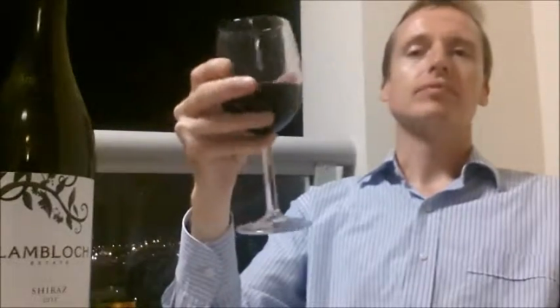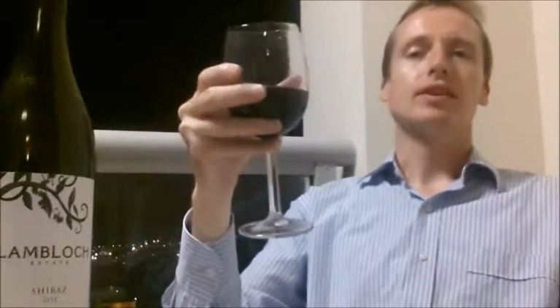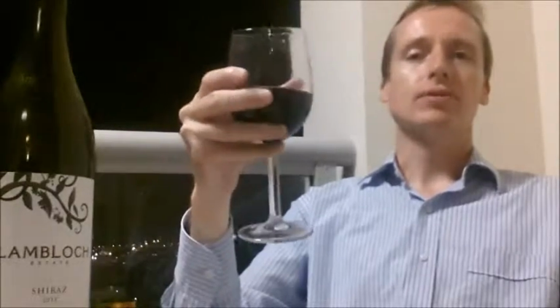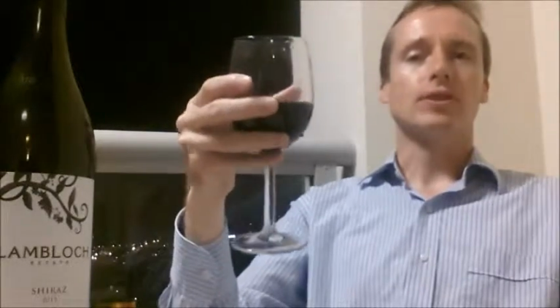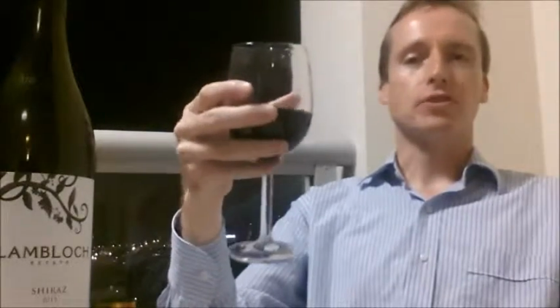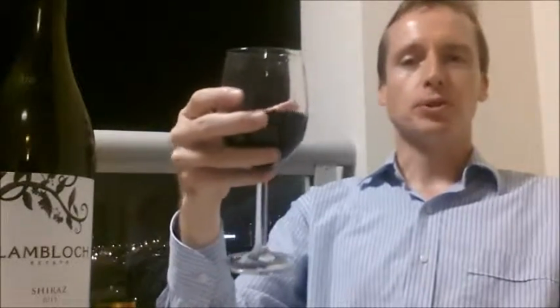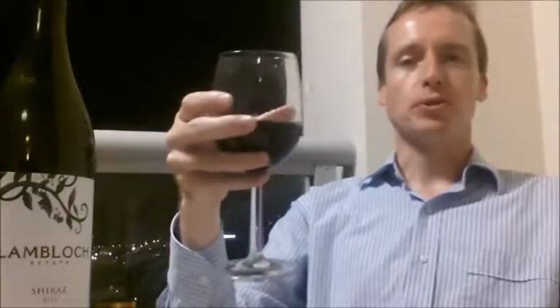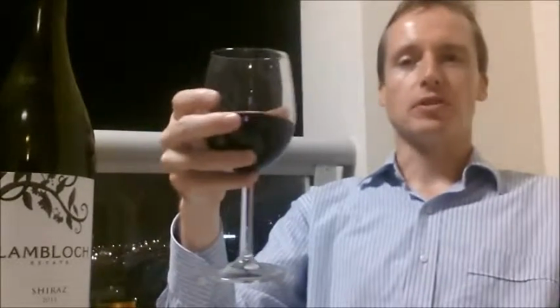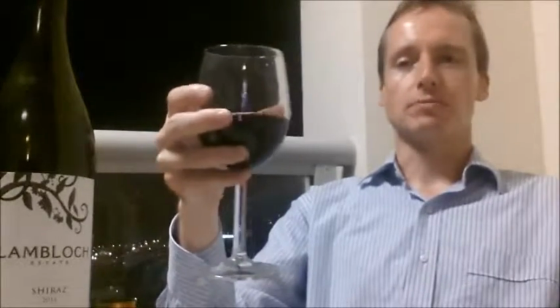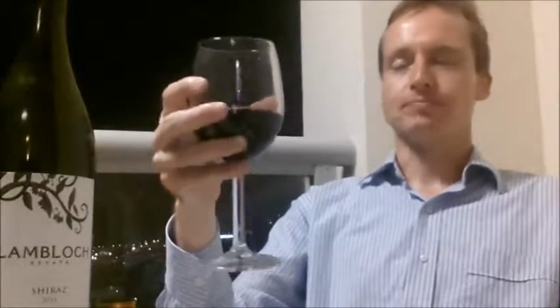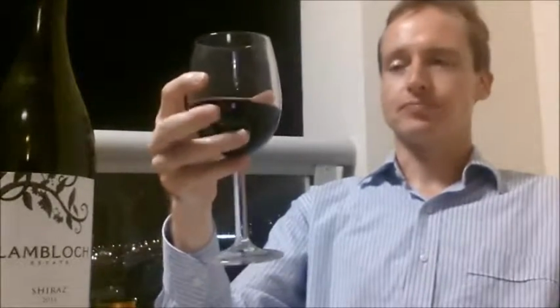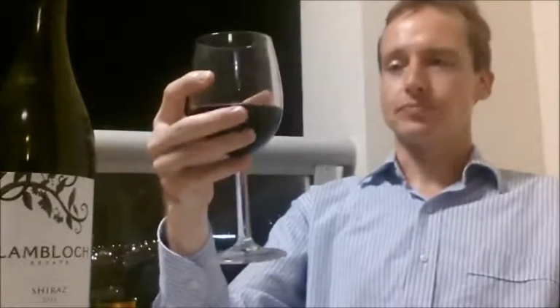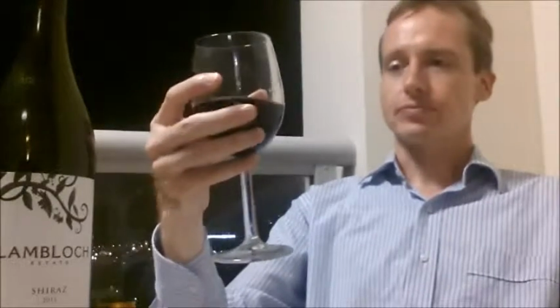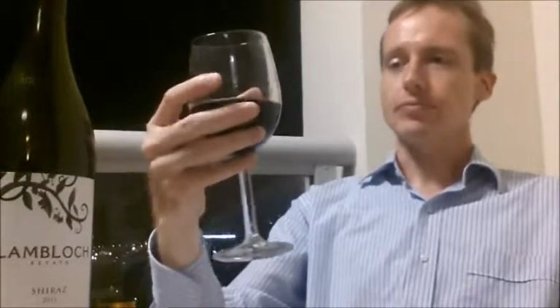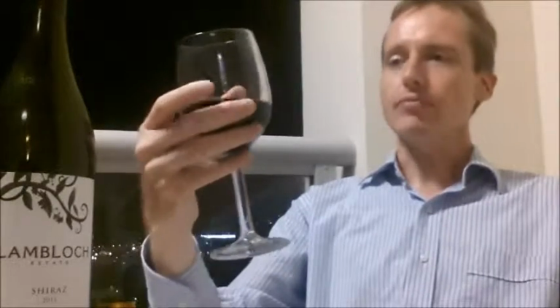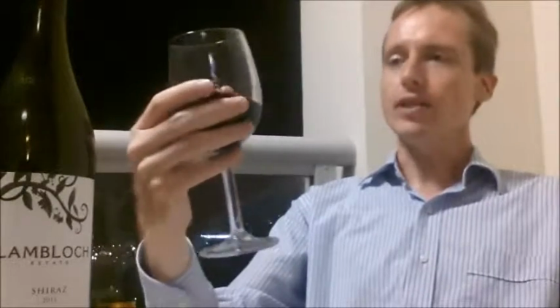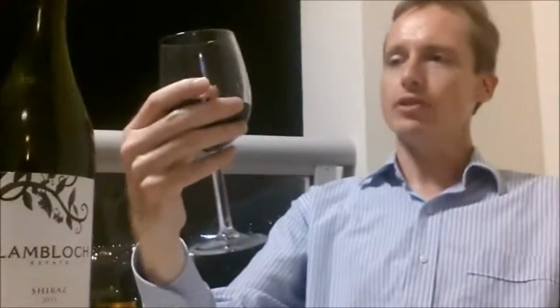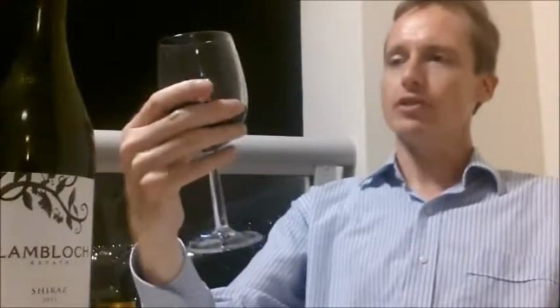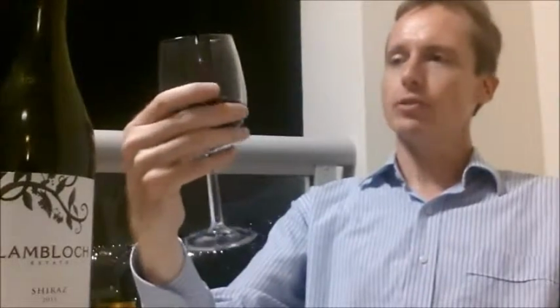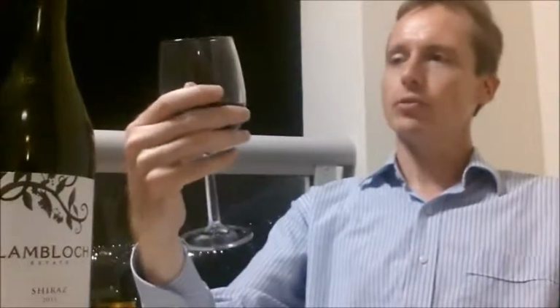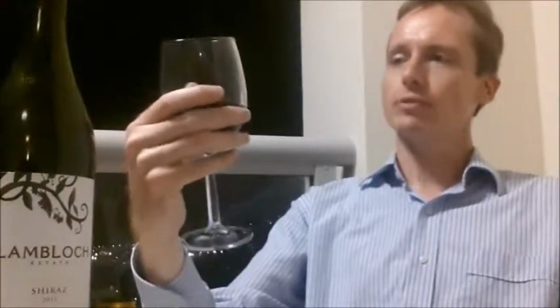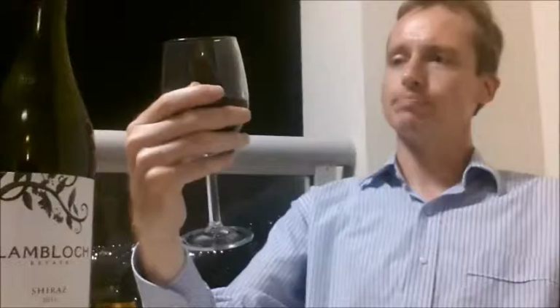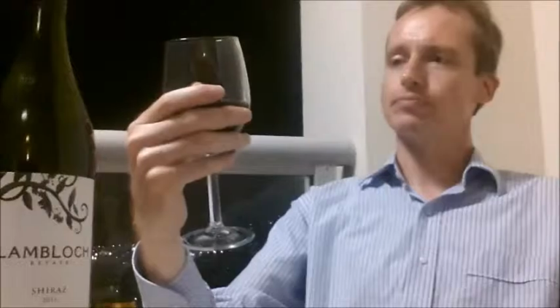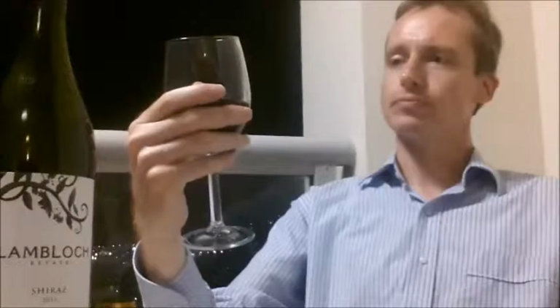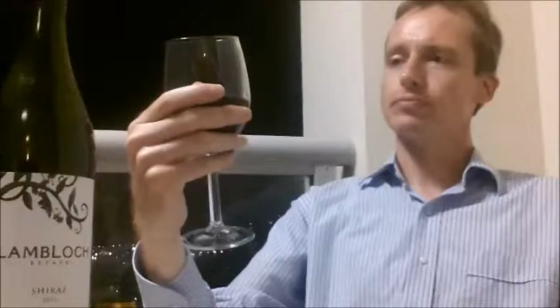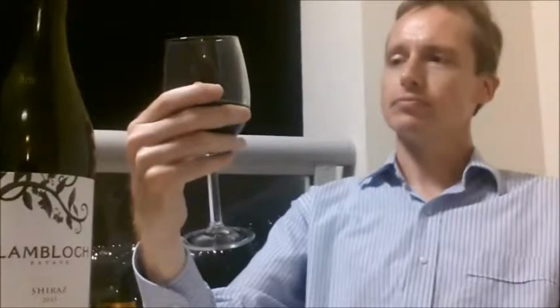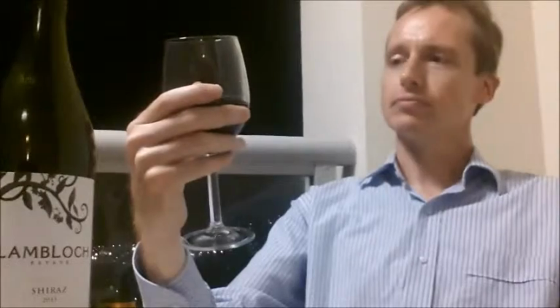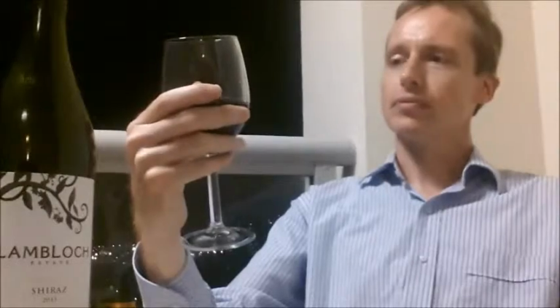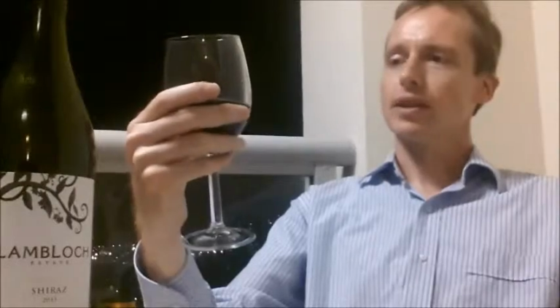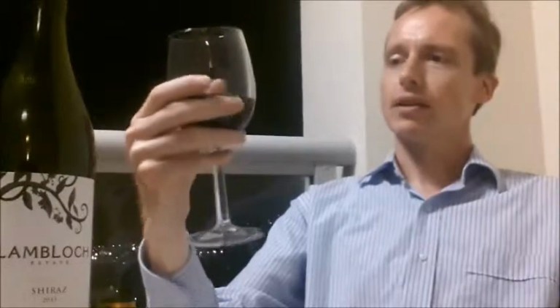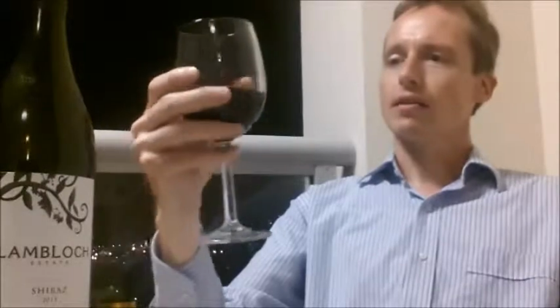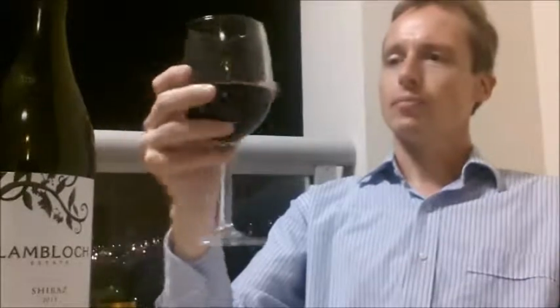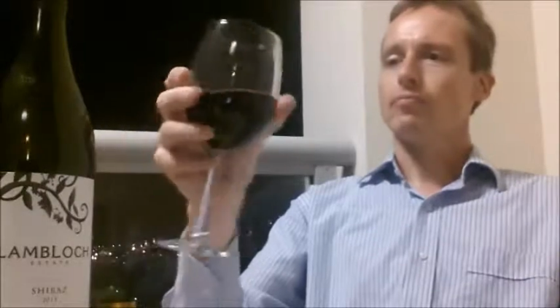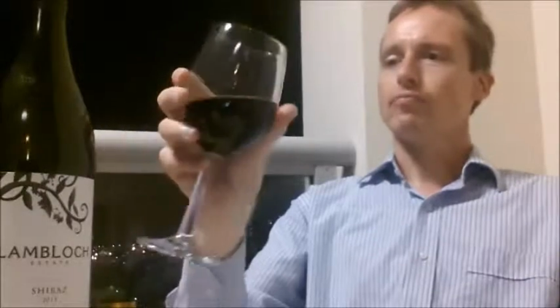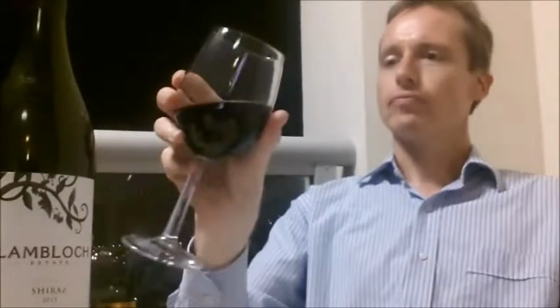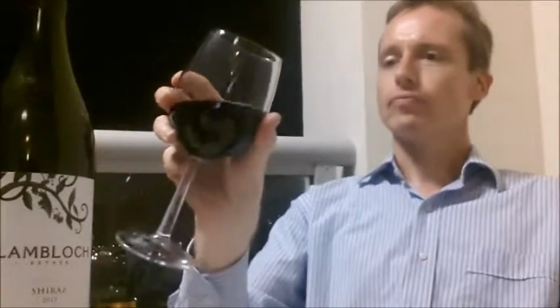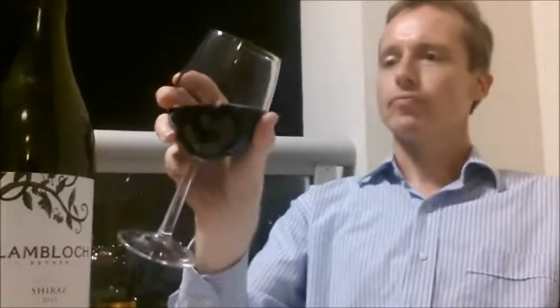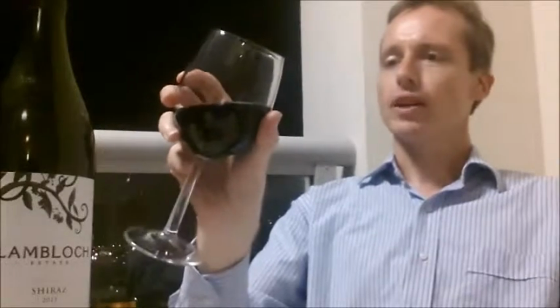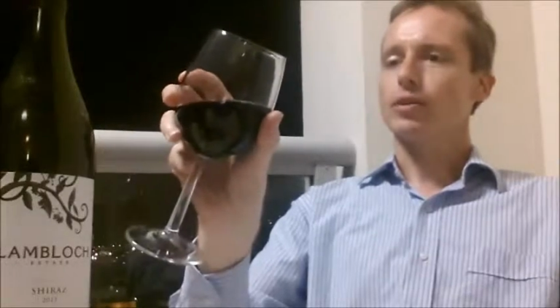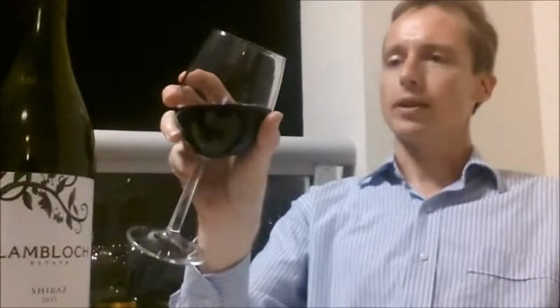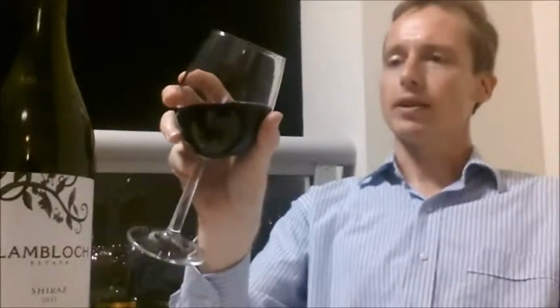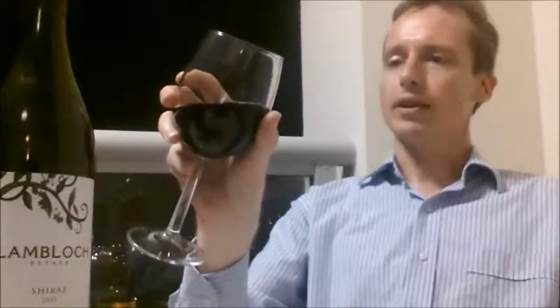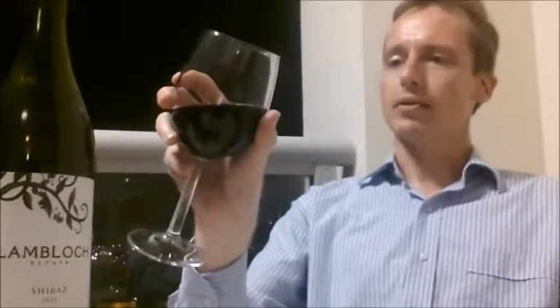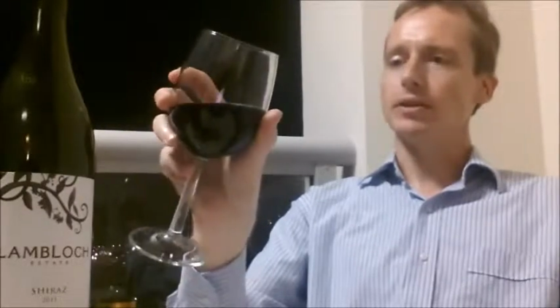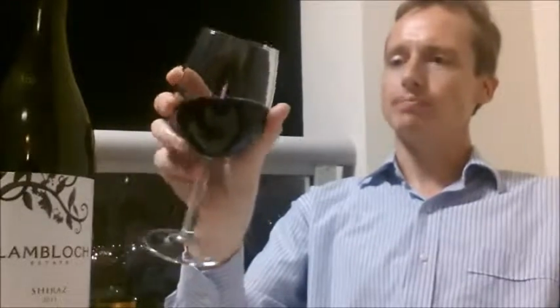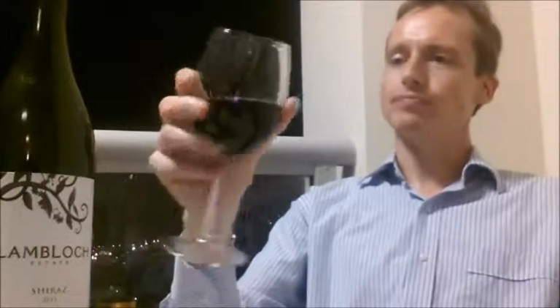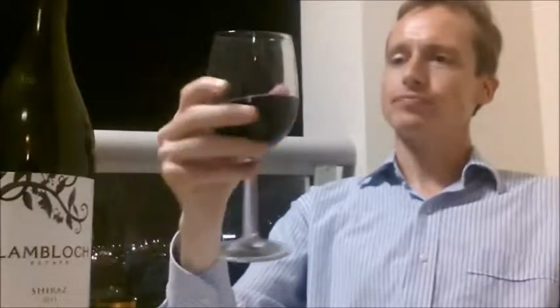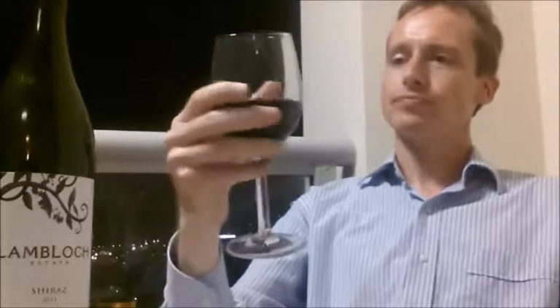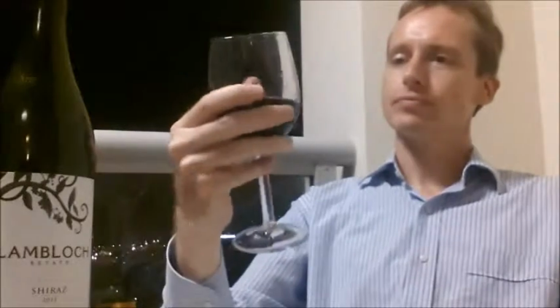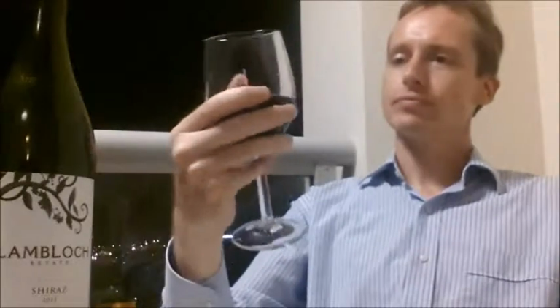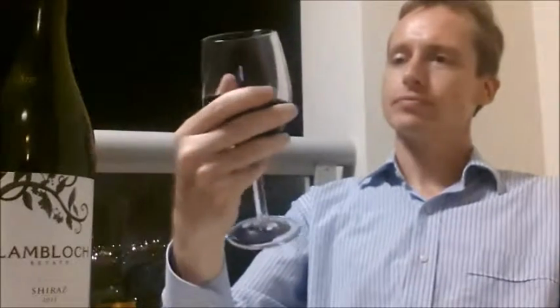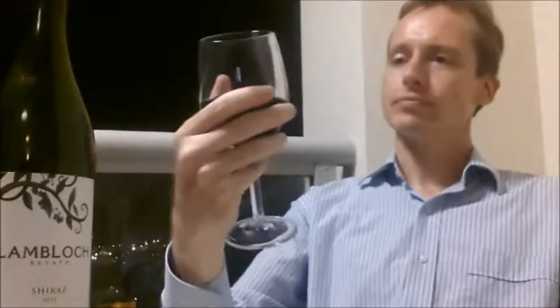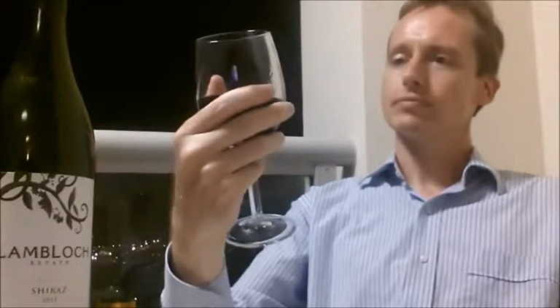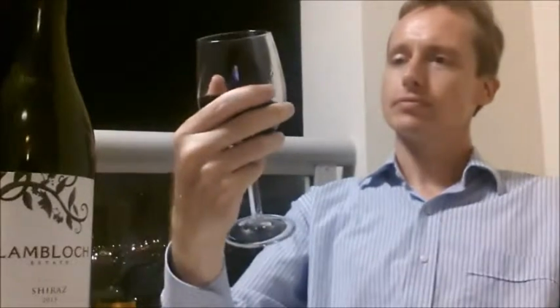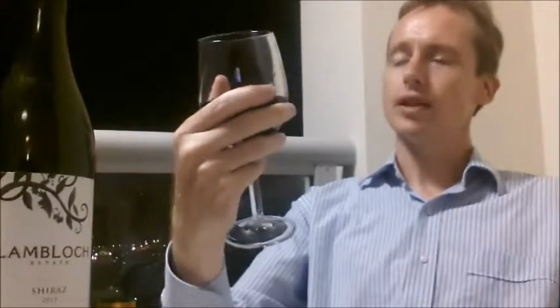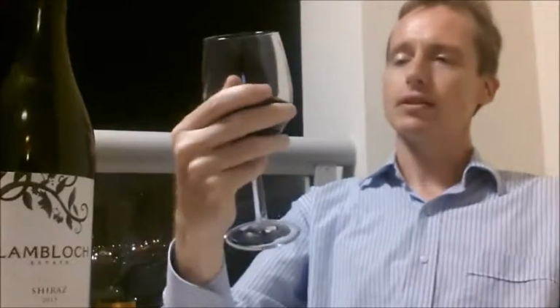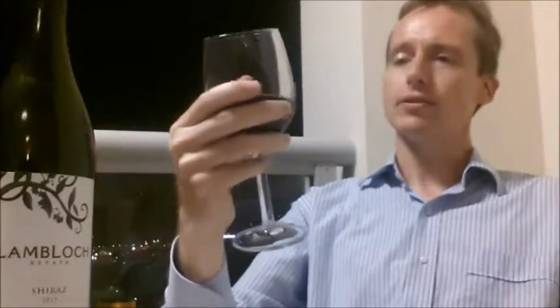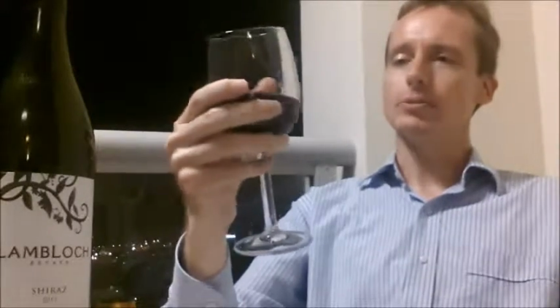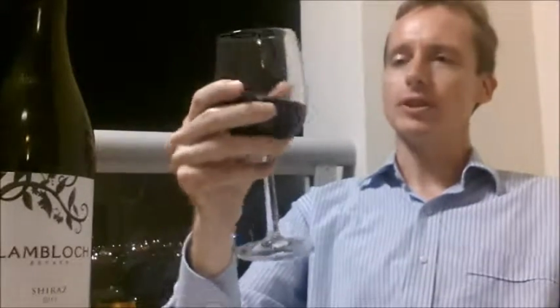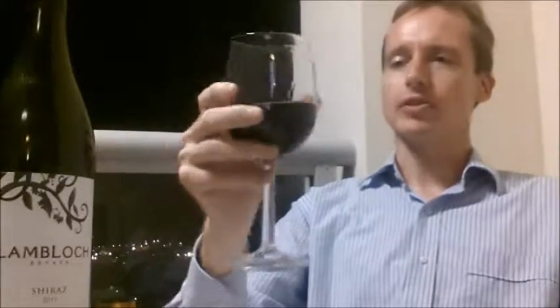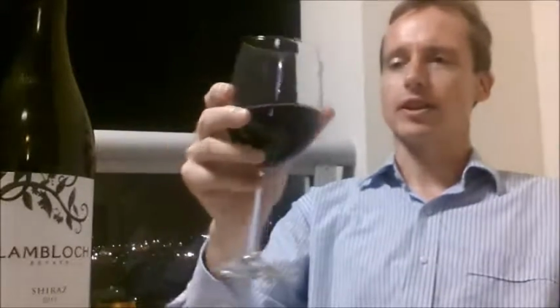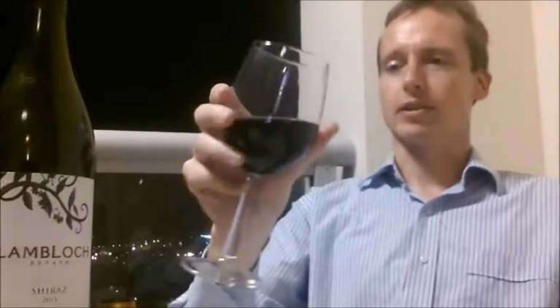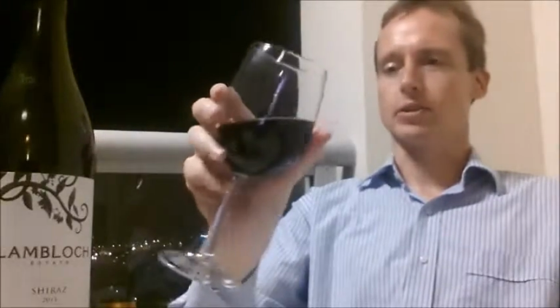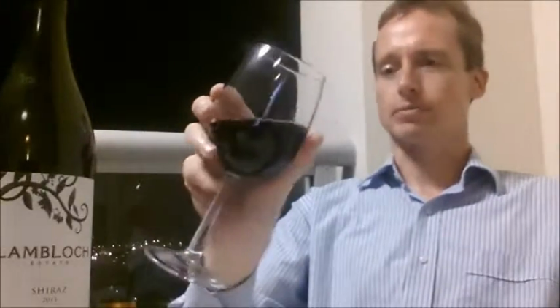It's very smooth. I very much like that one.